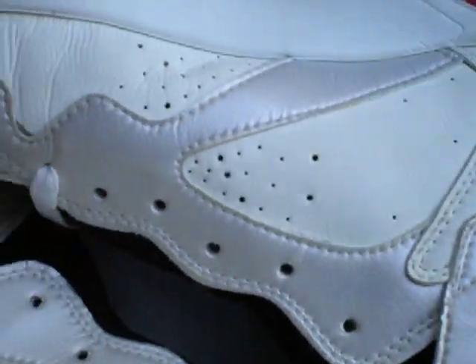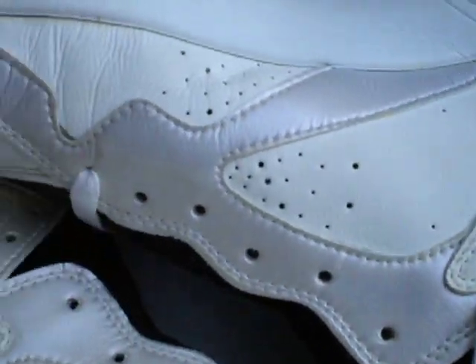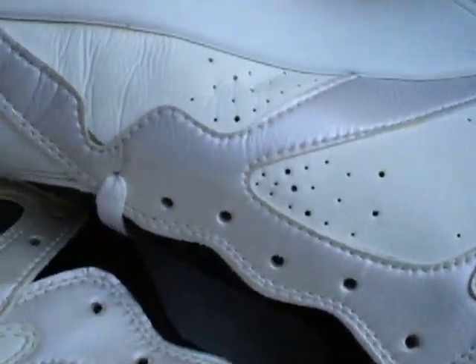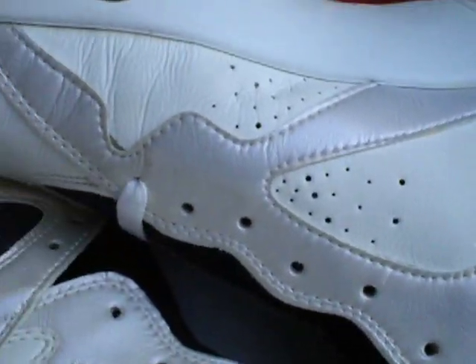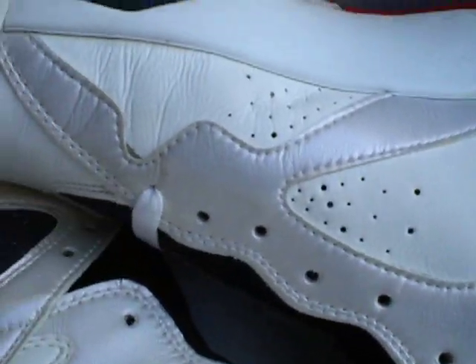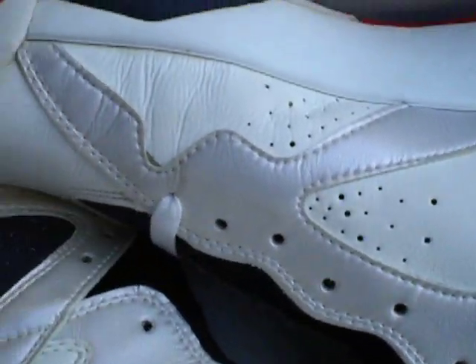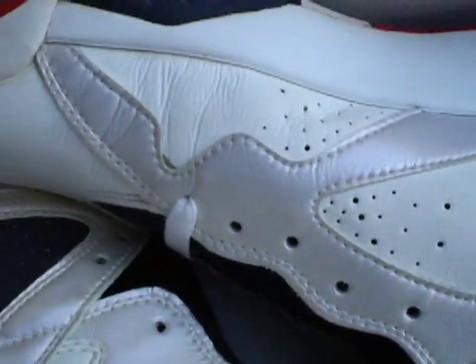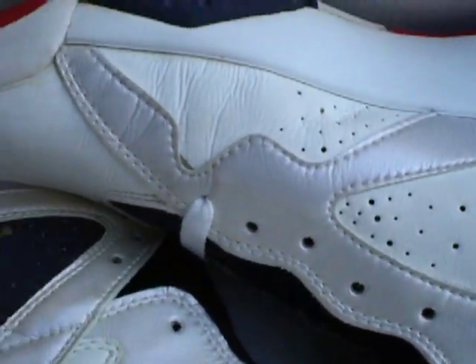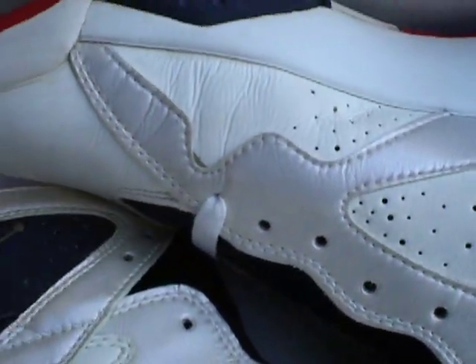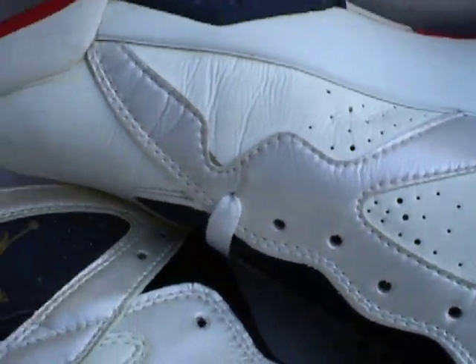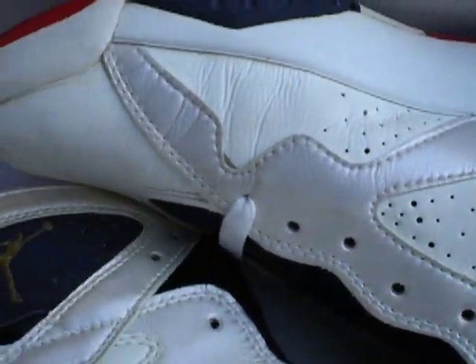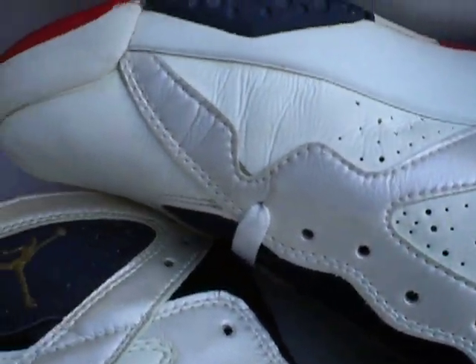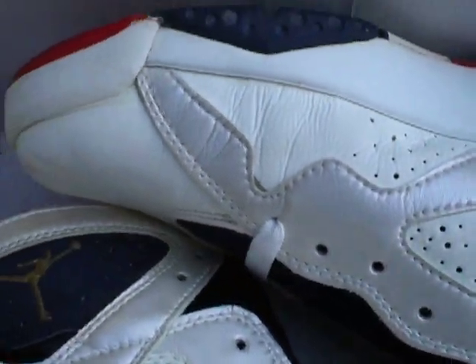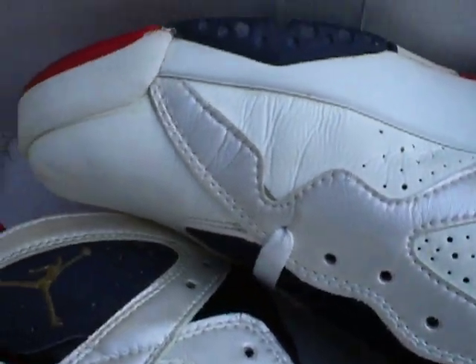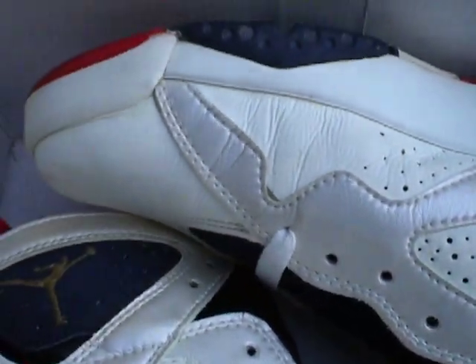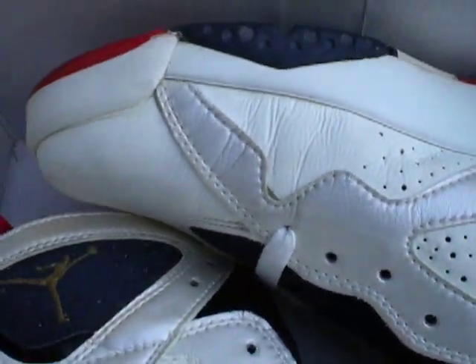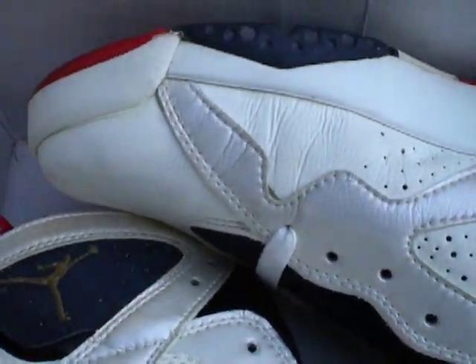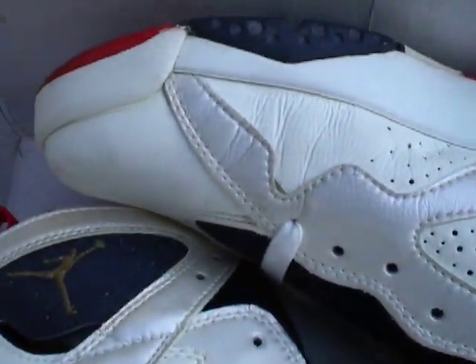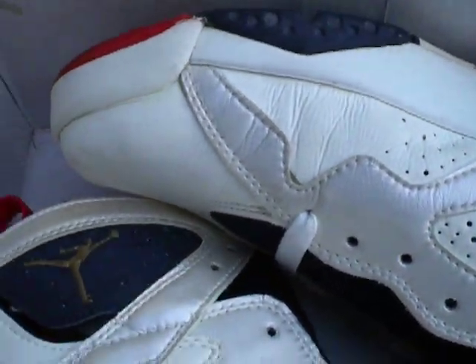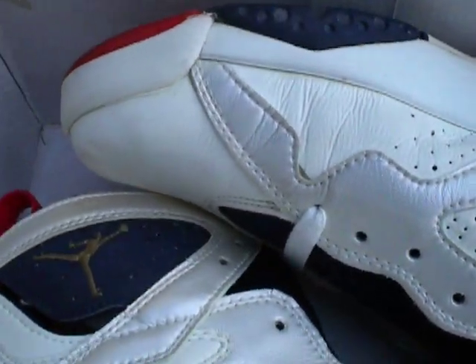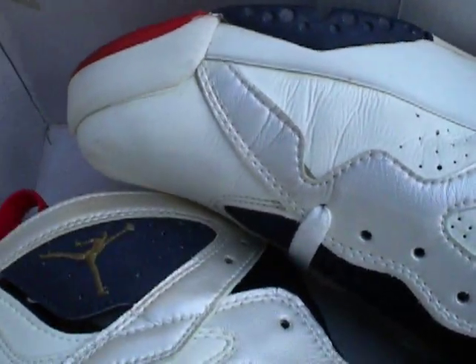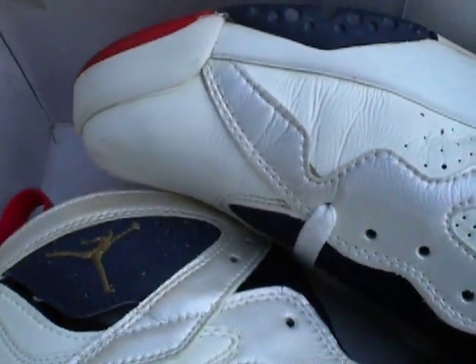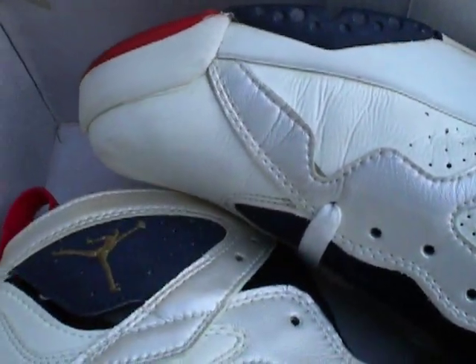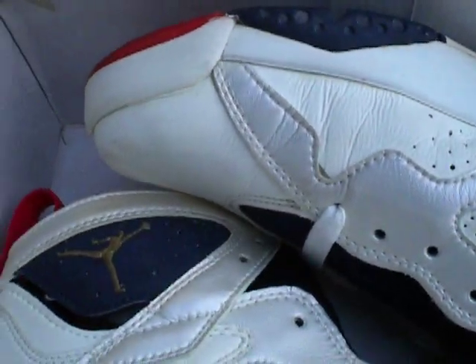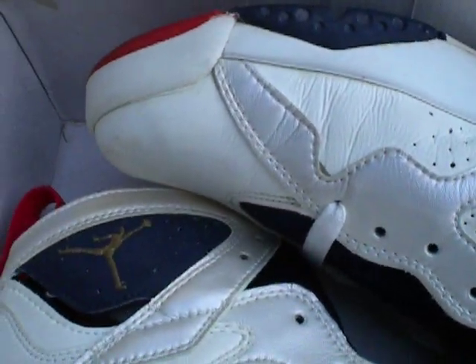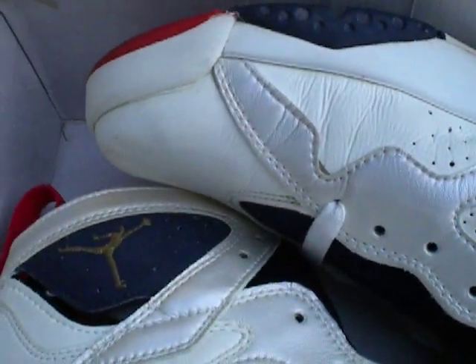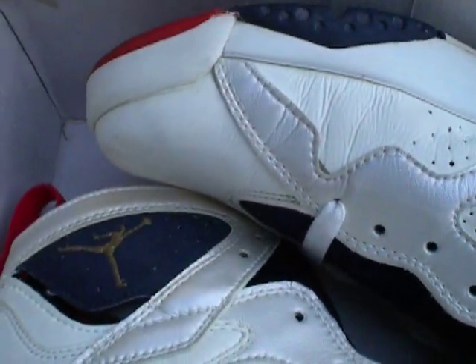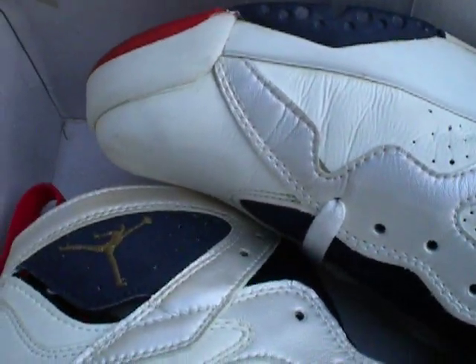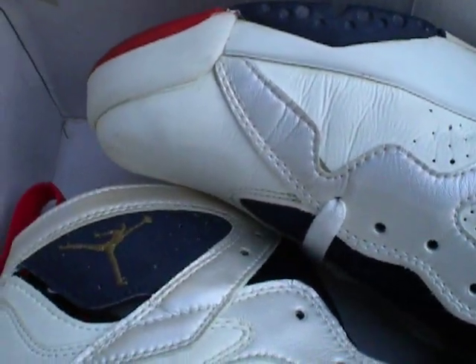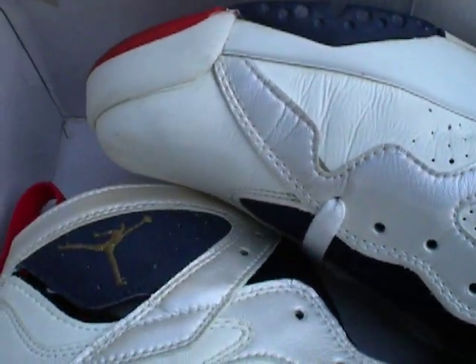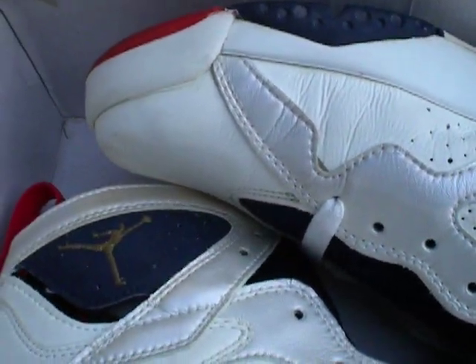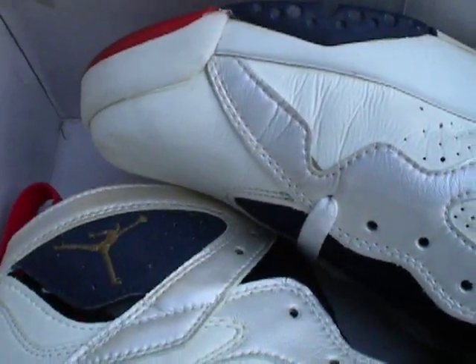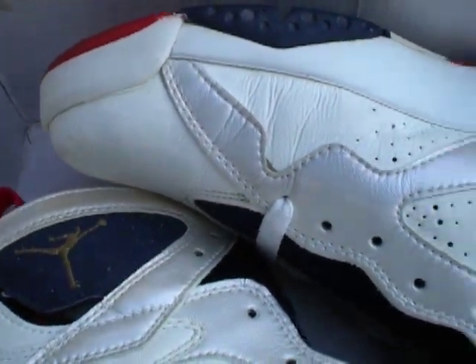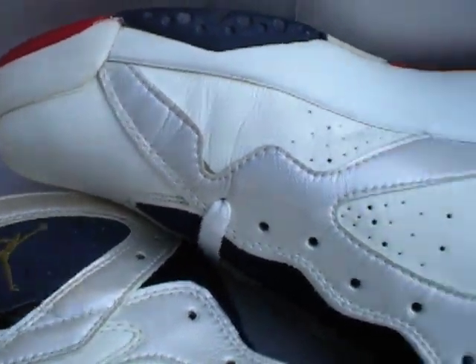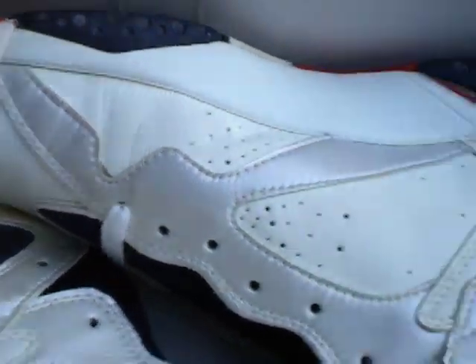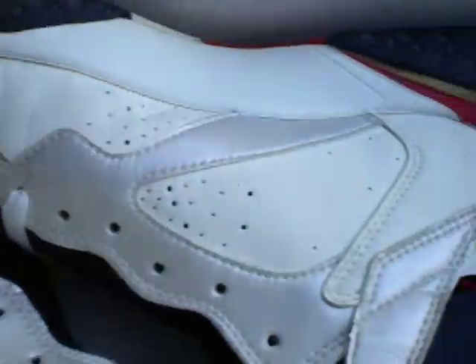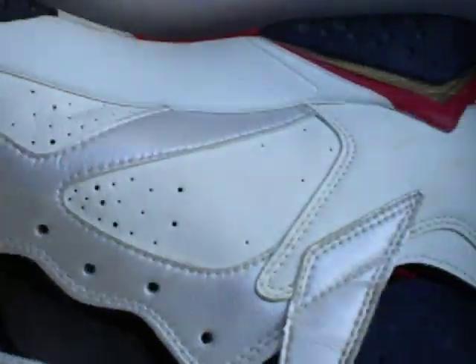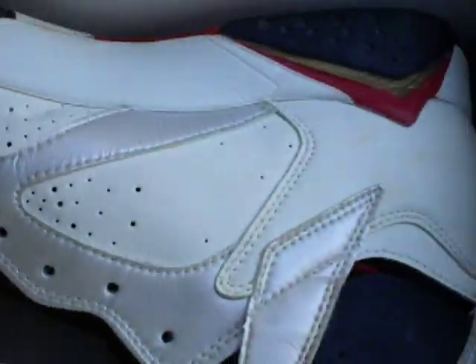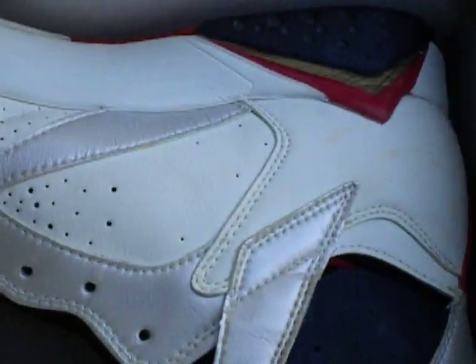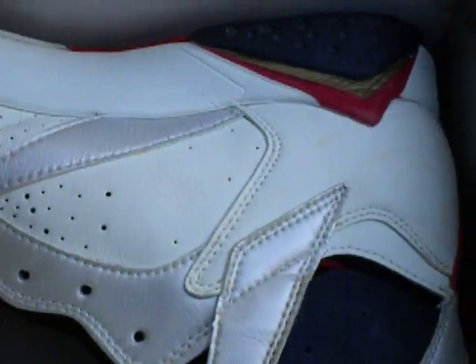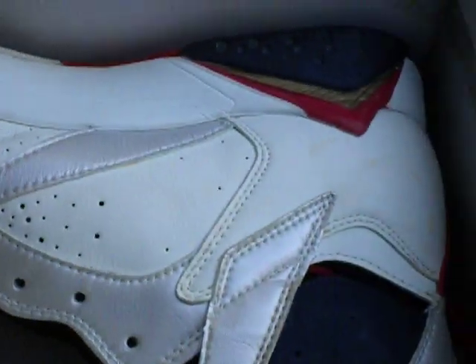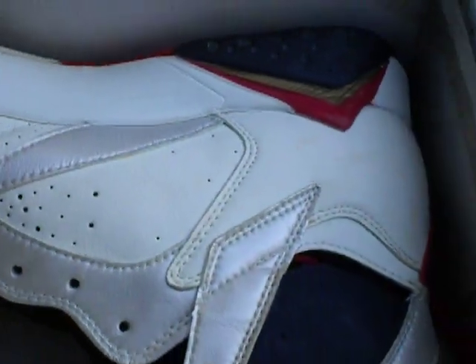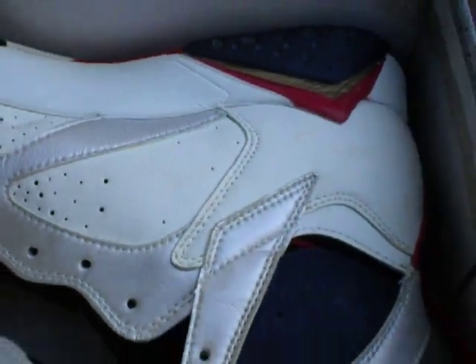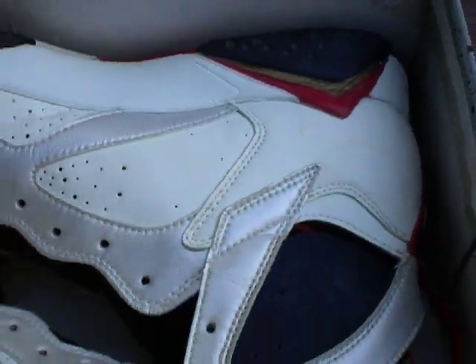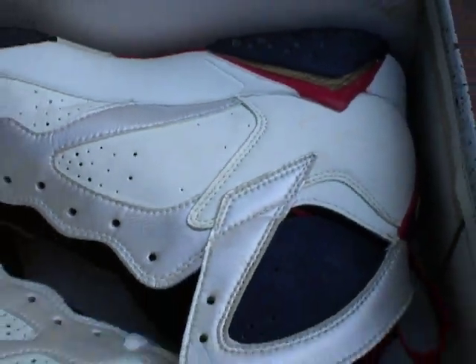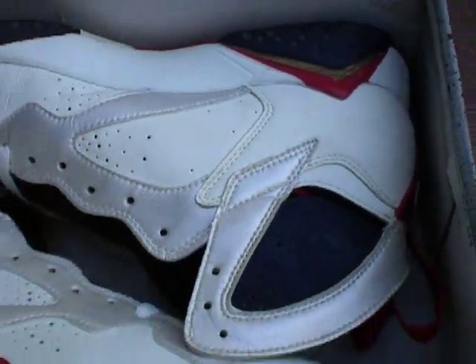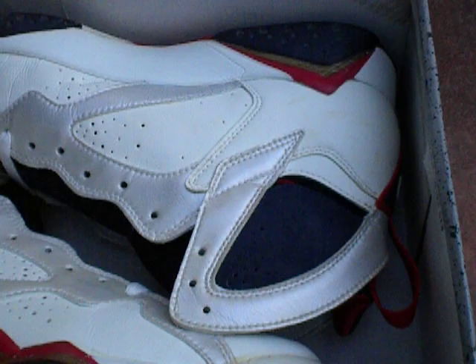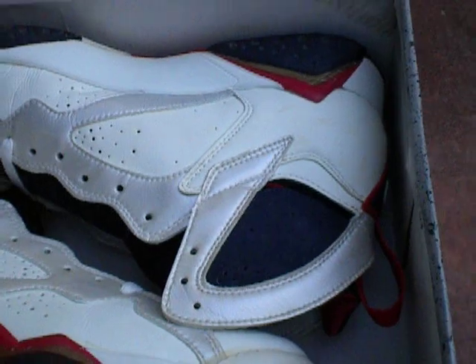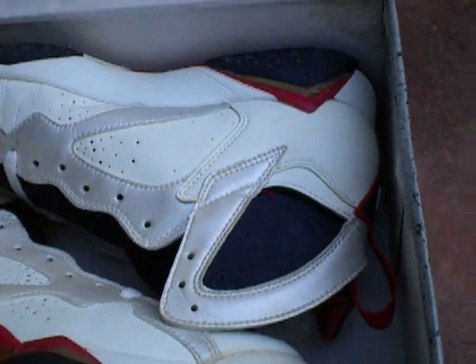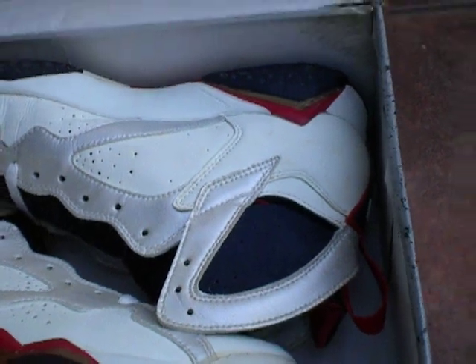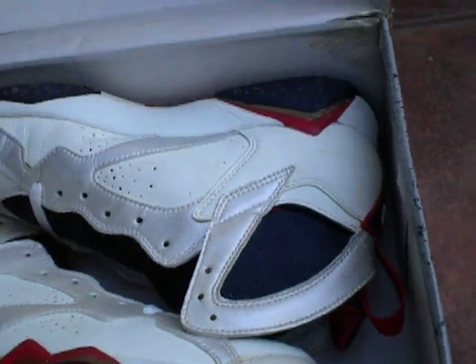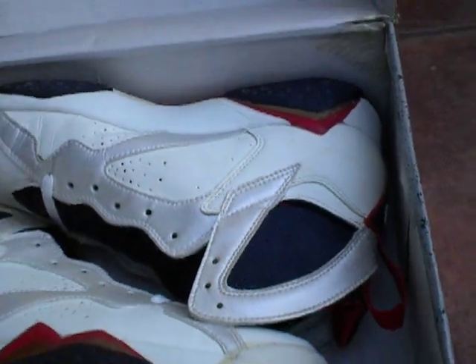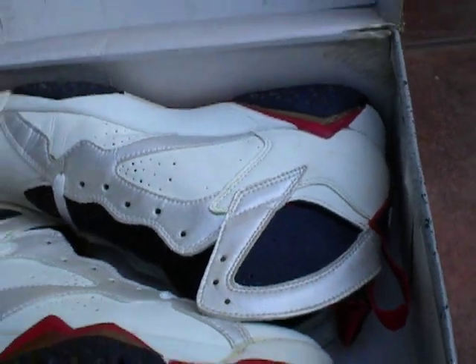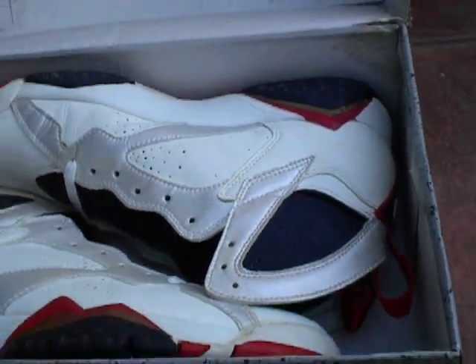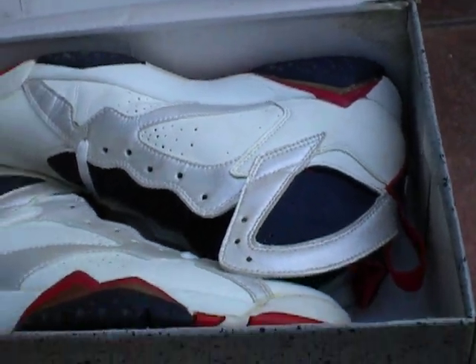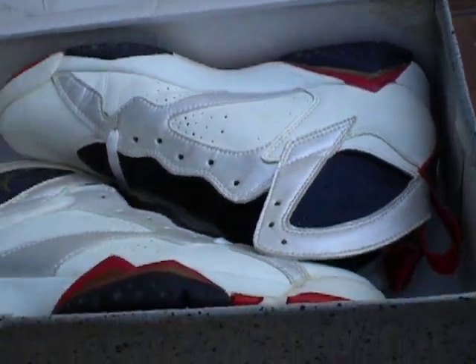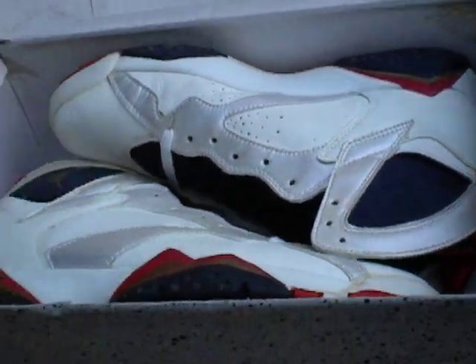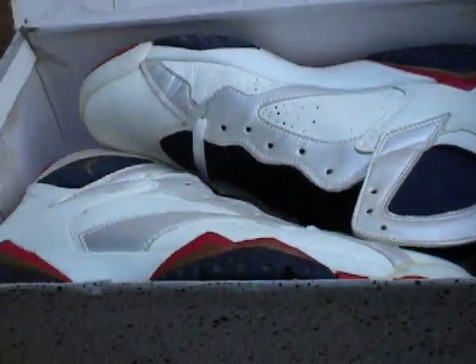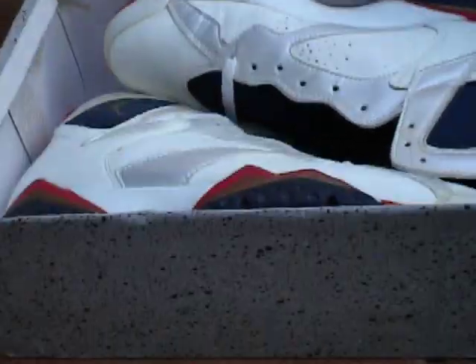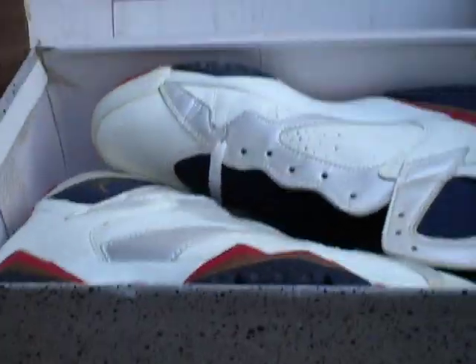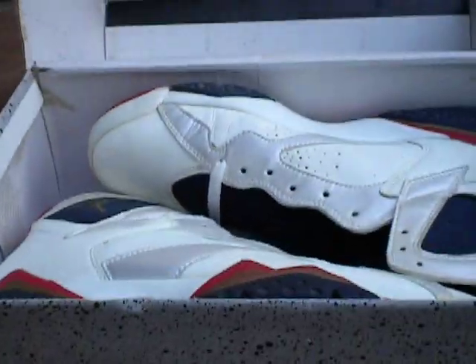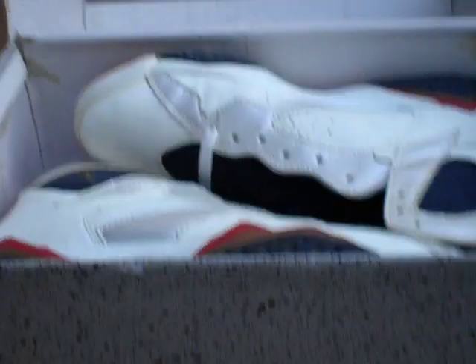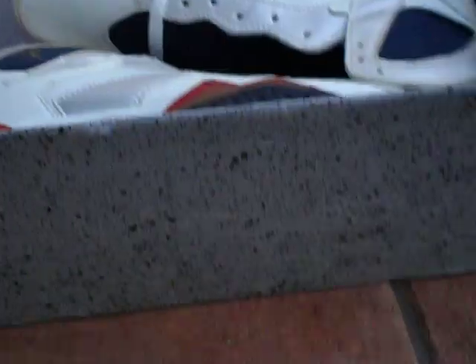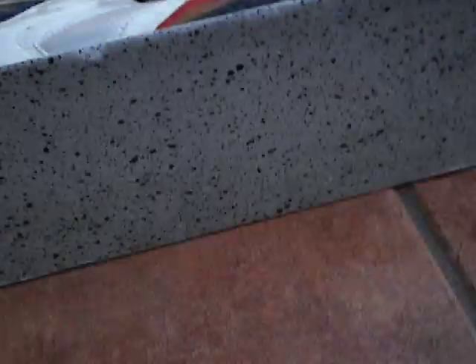I haven't worn them. I assume they were worn back many years ago, but they're in pretty good condition.